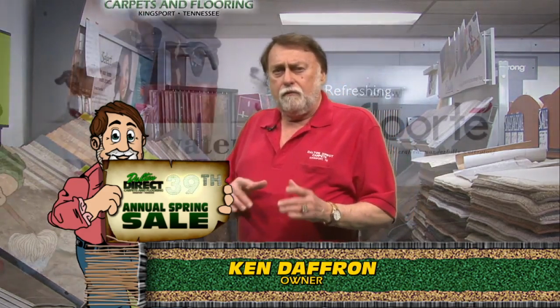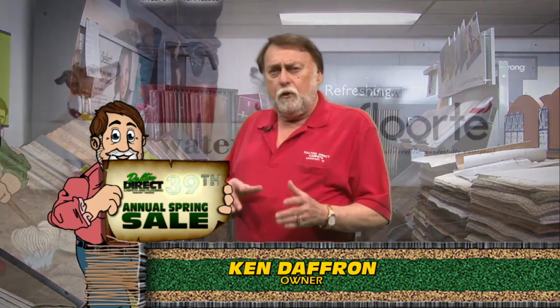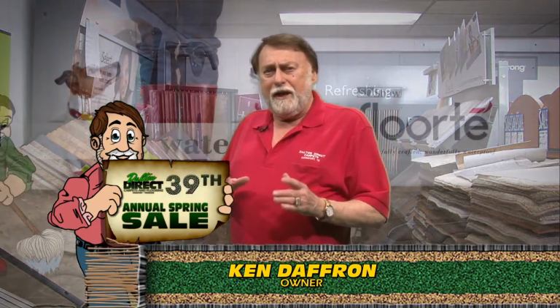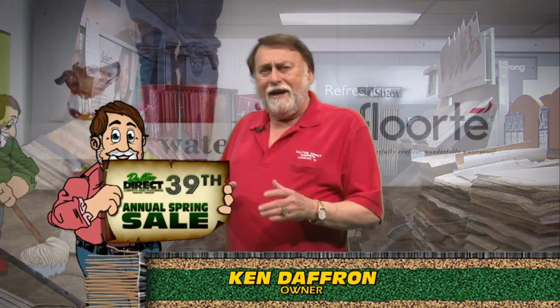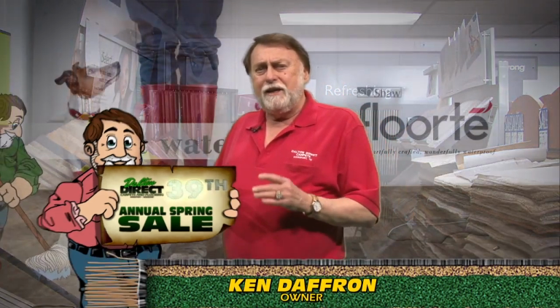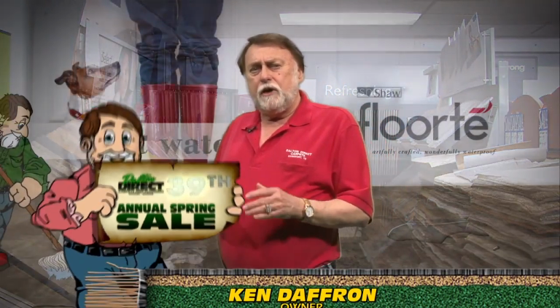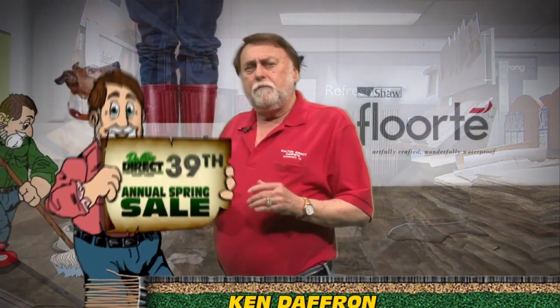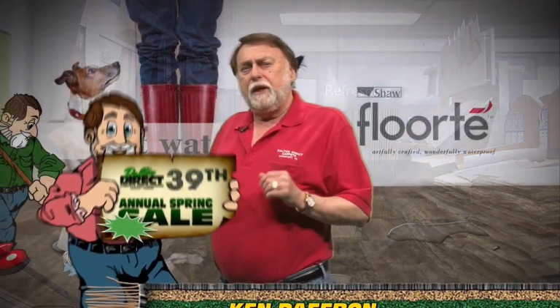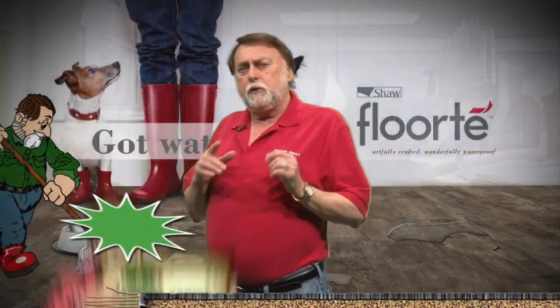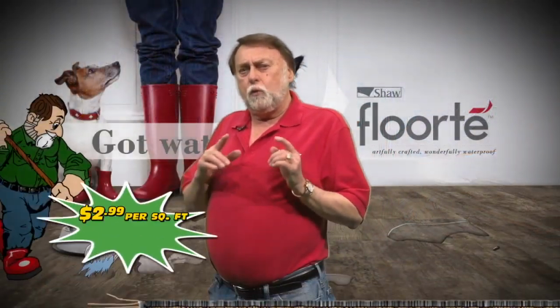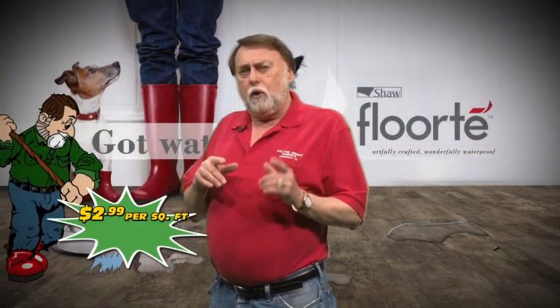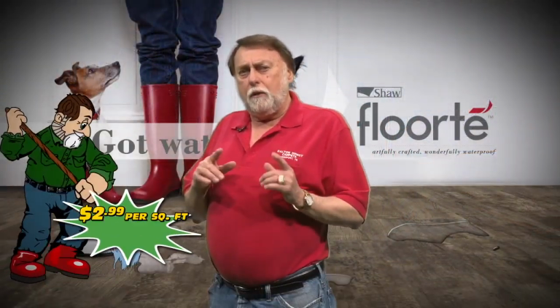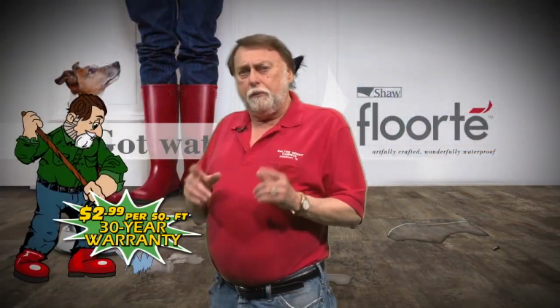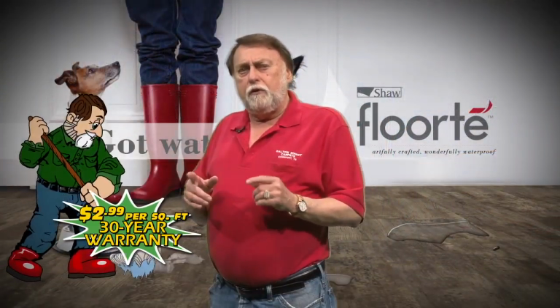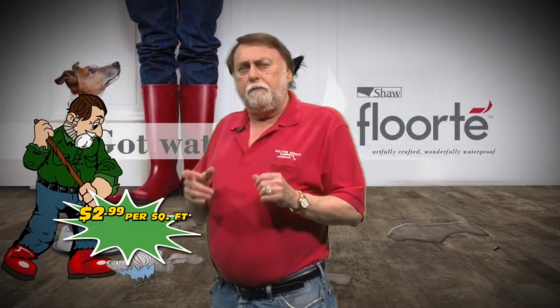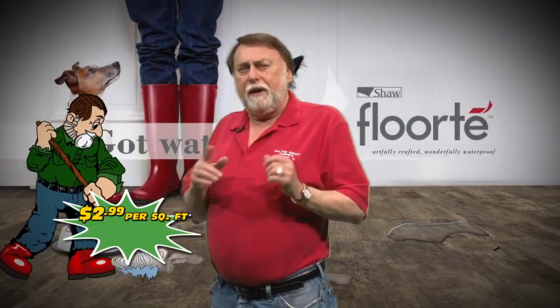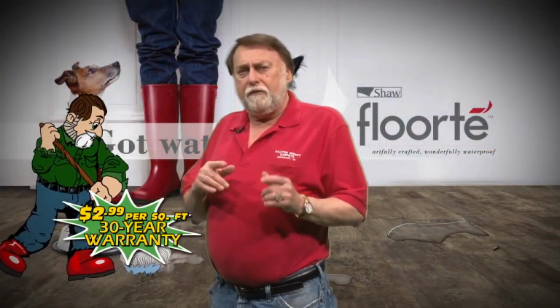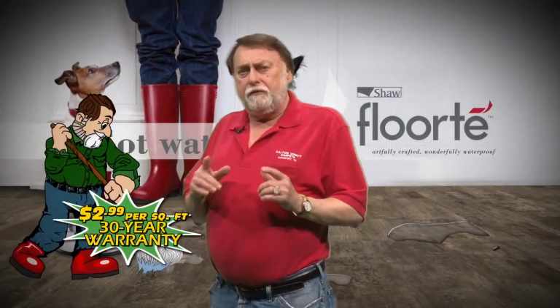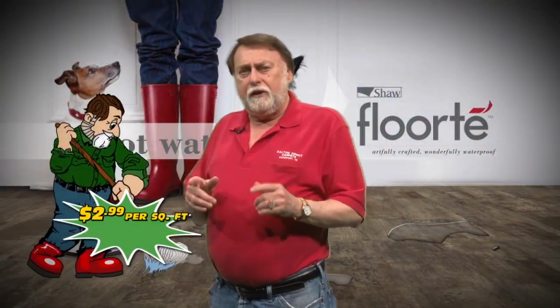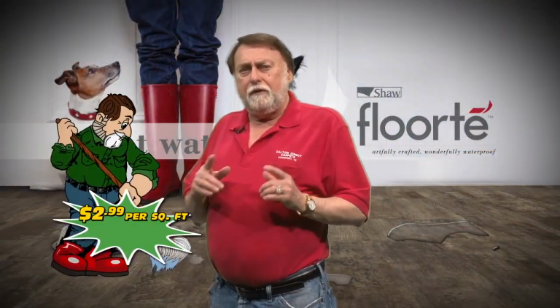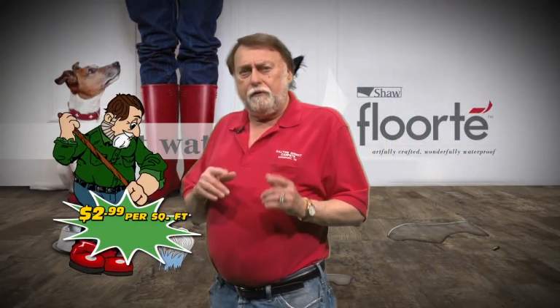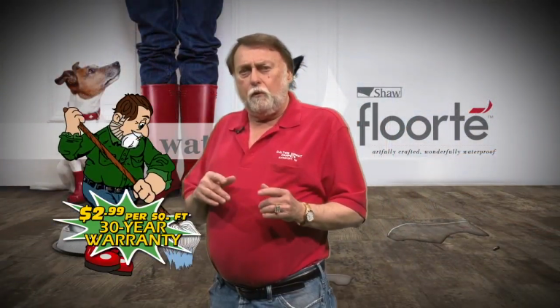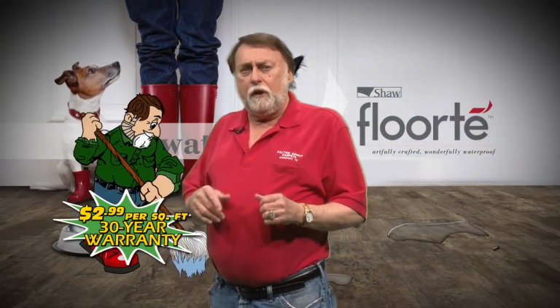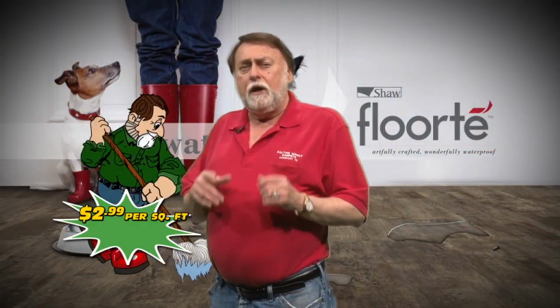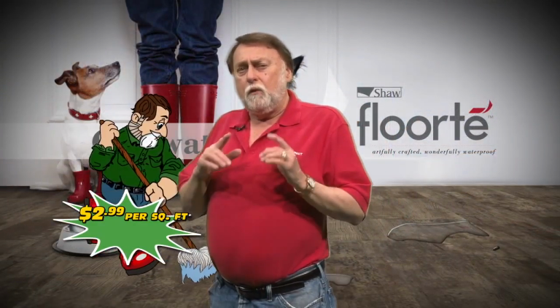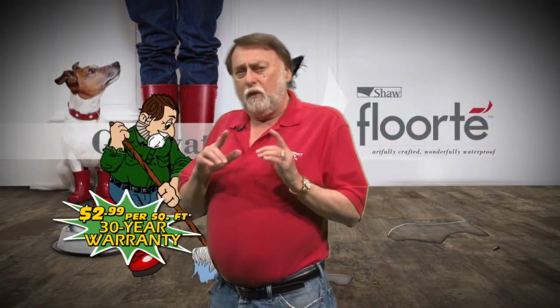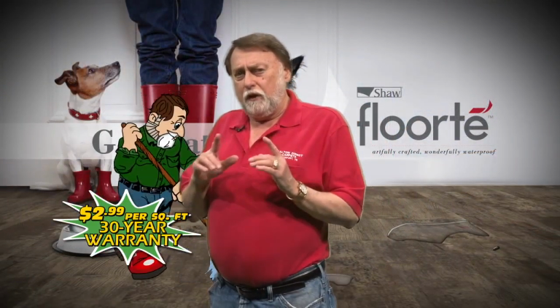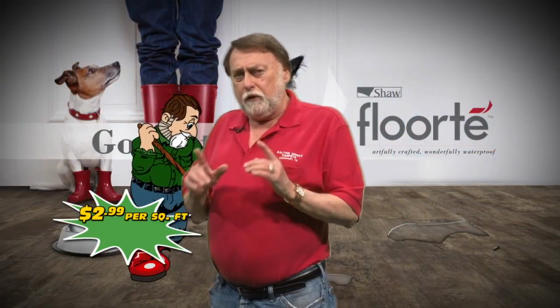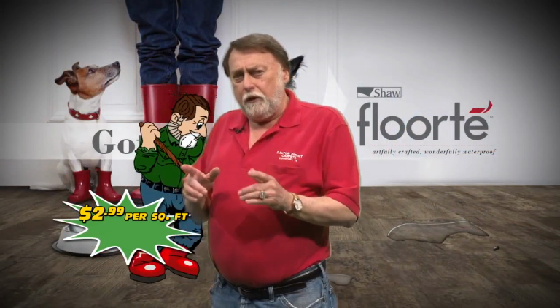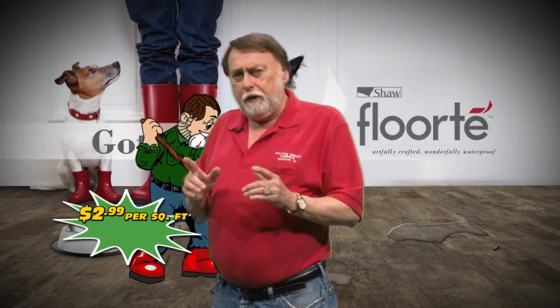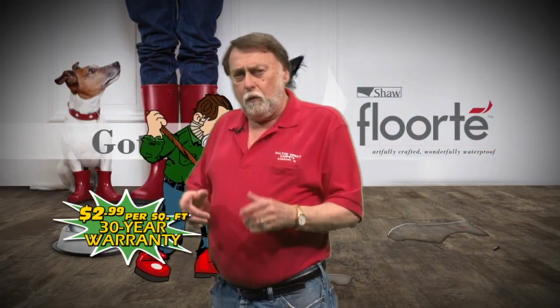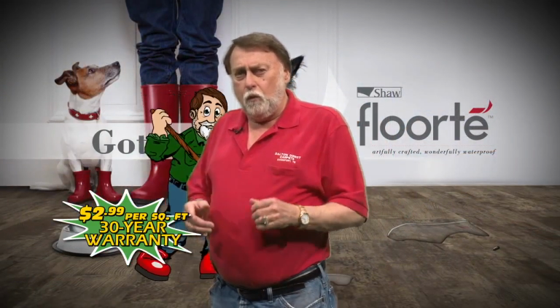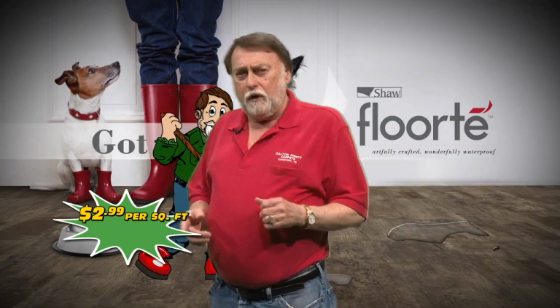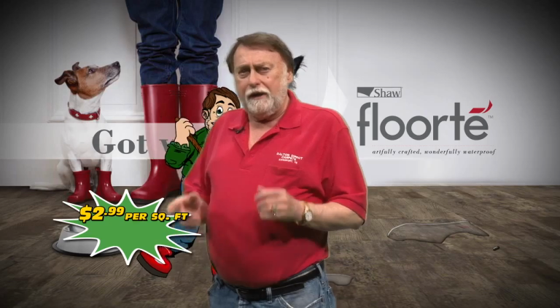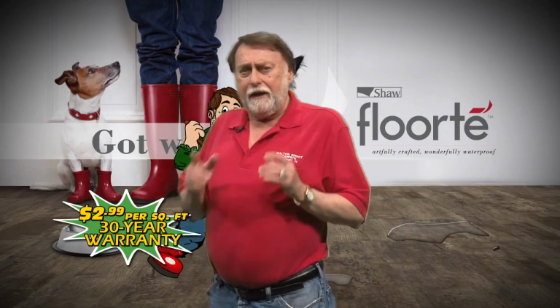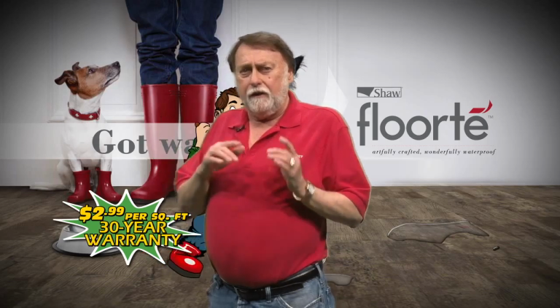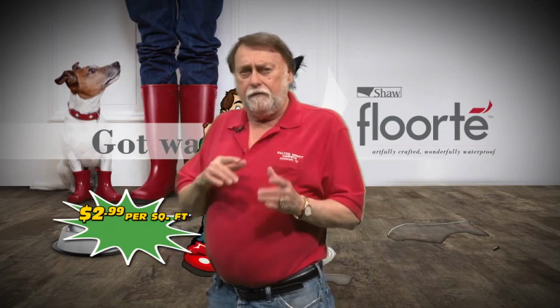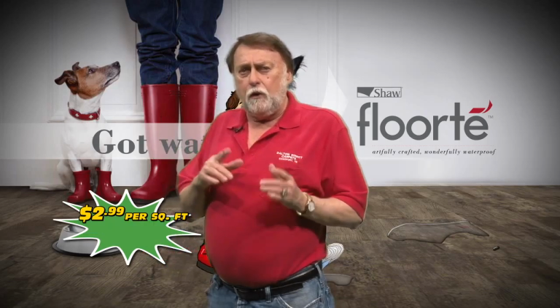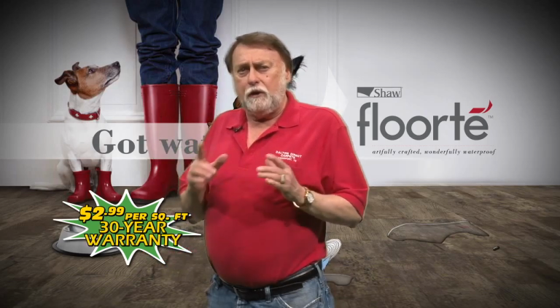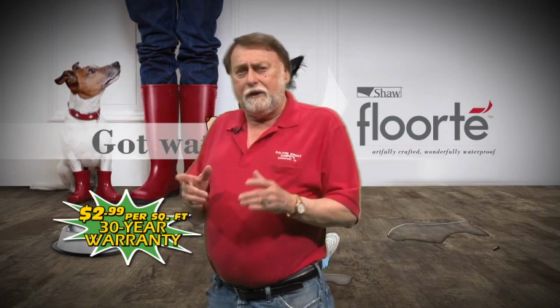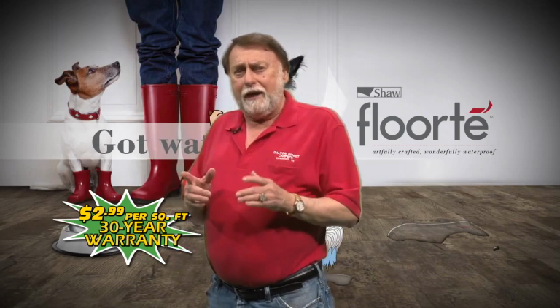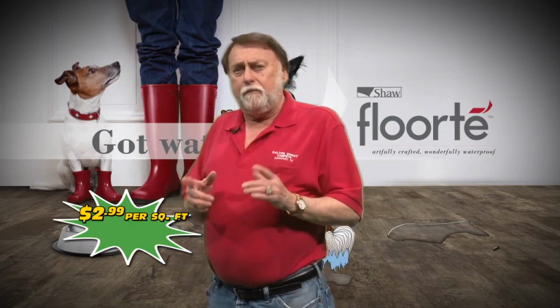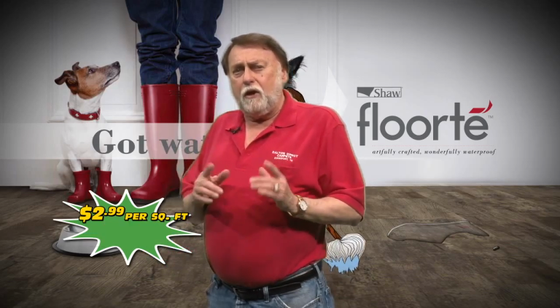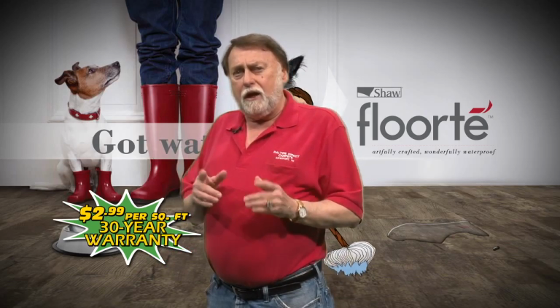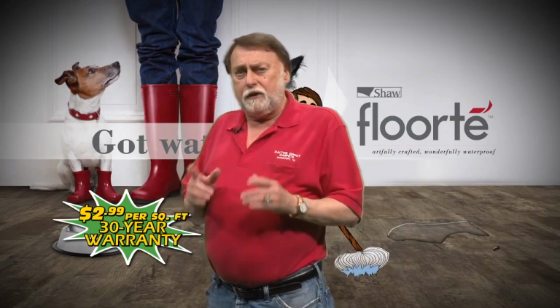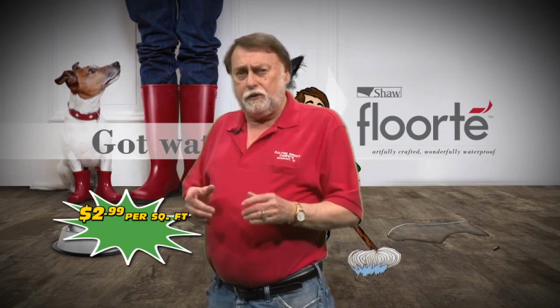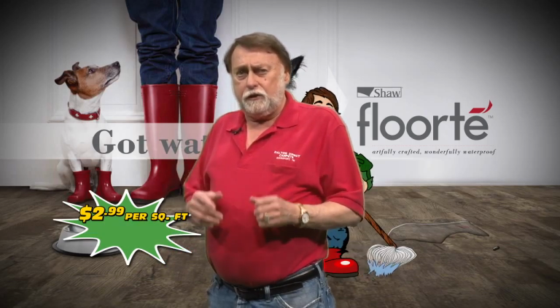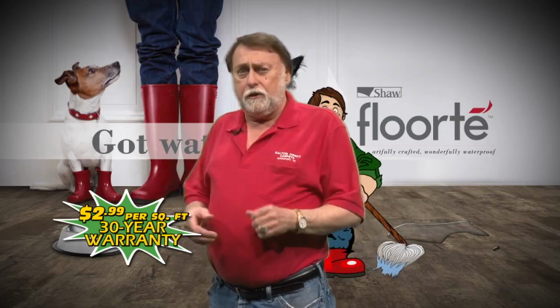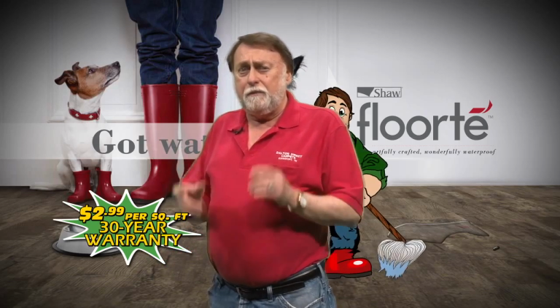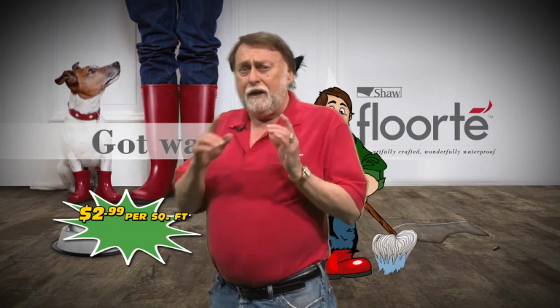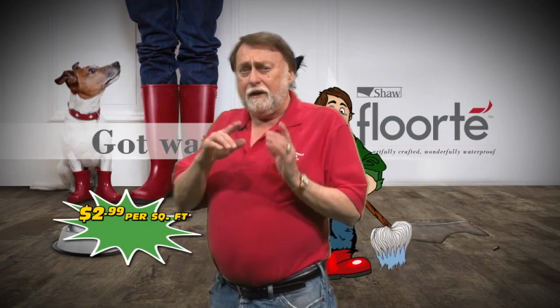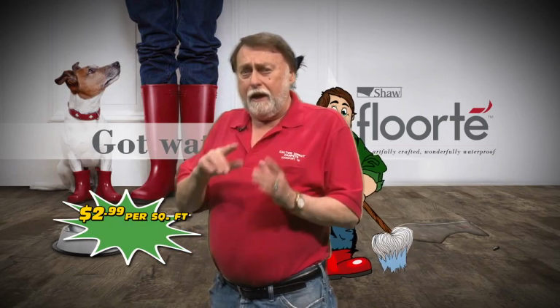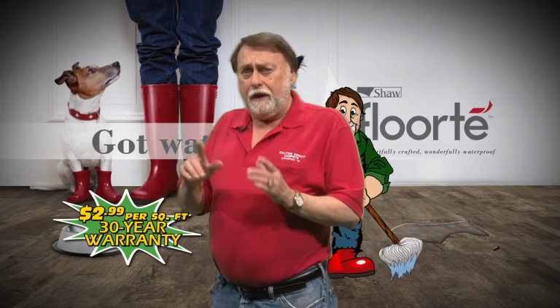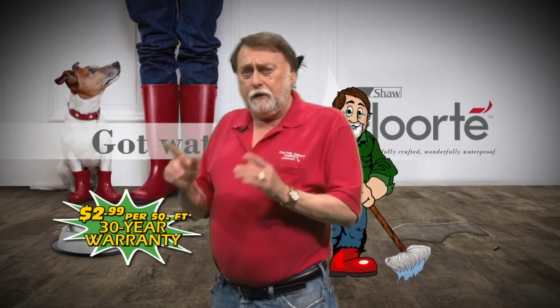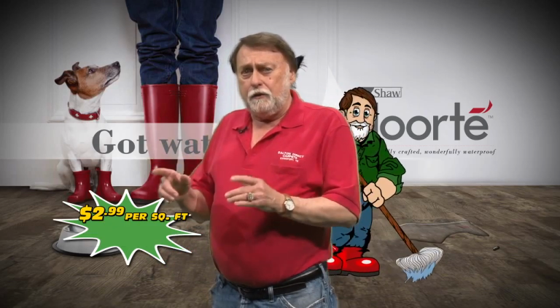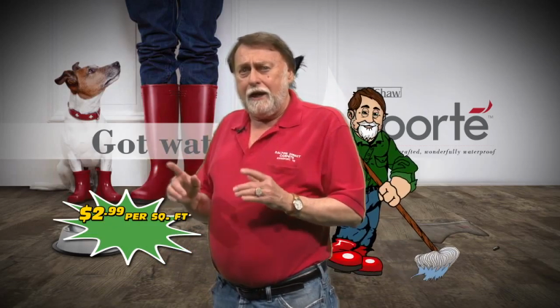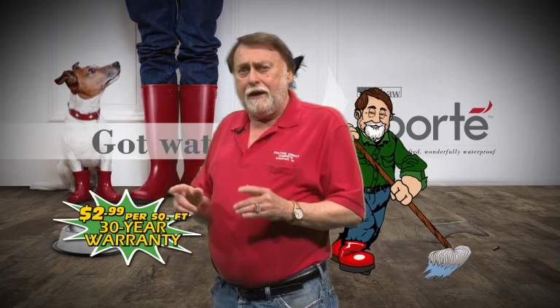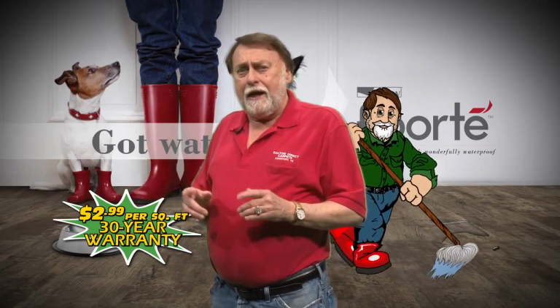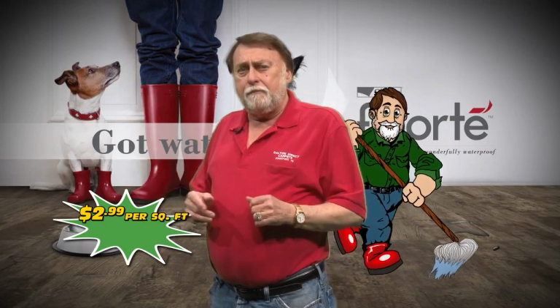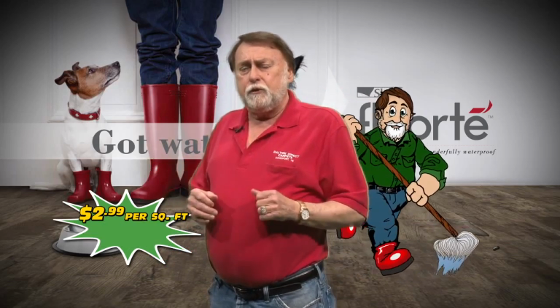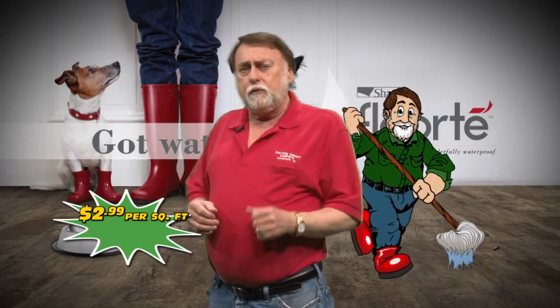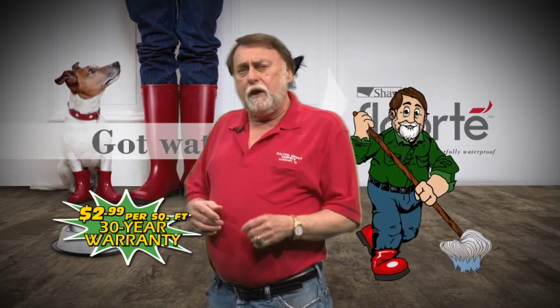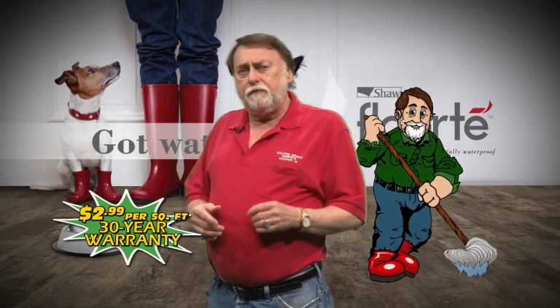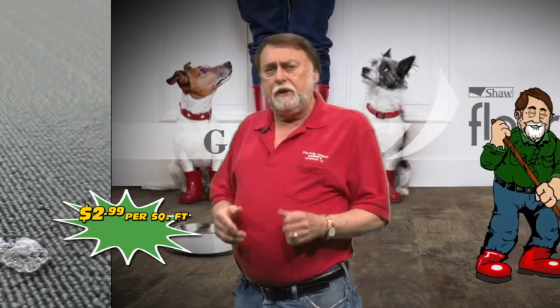Floortay is our best waterproof, pet-friendly flooring with a 30-year warranty and a folding tap locking system, now at $2.99 per square foot.